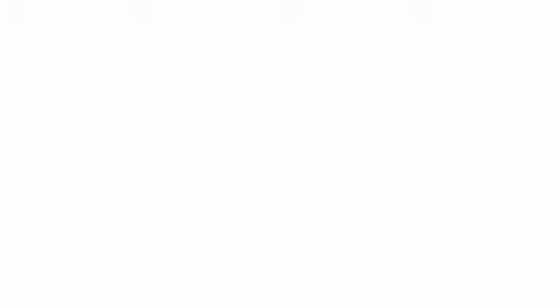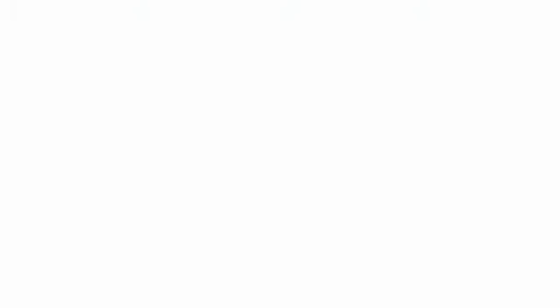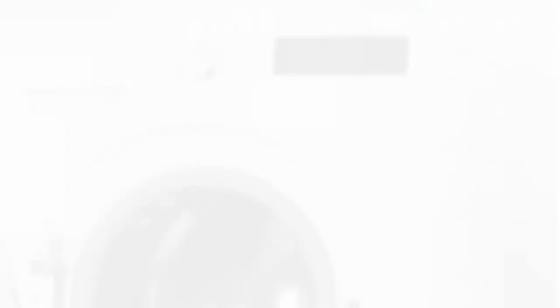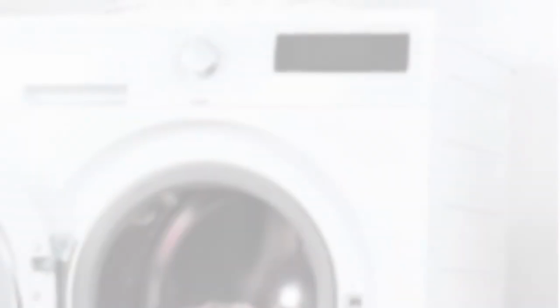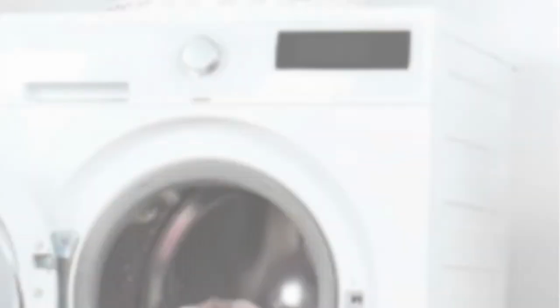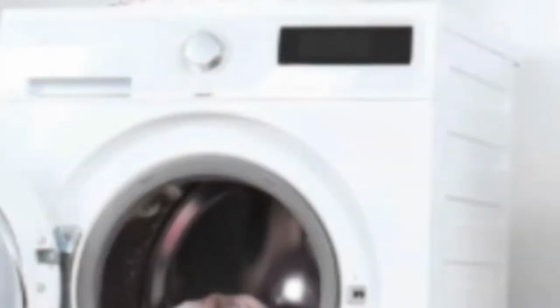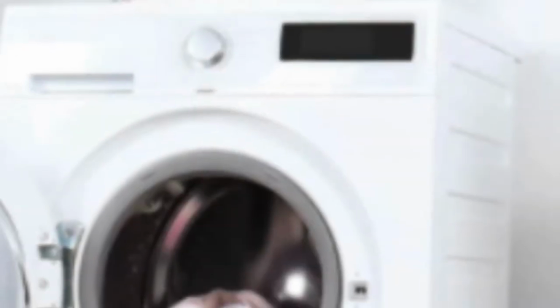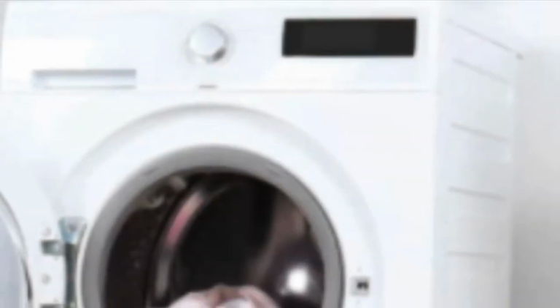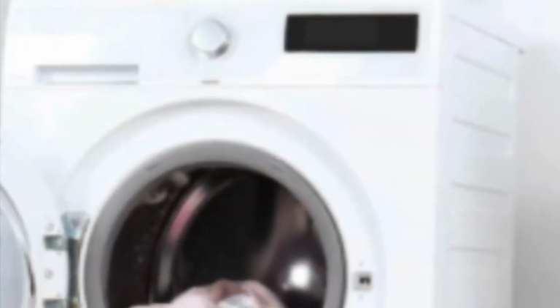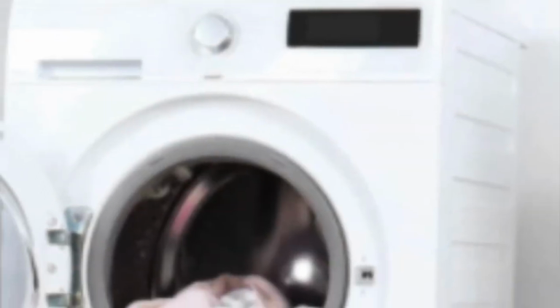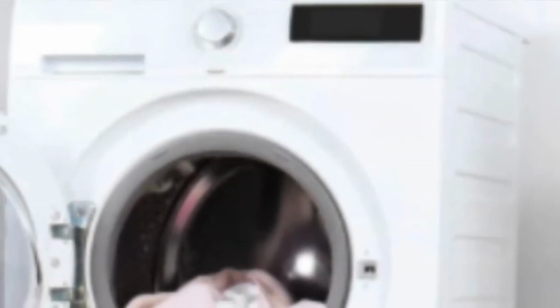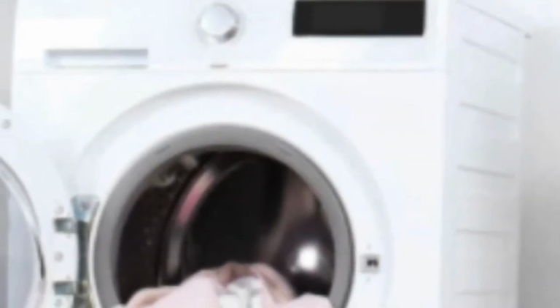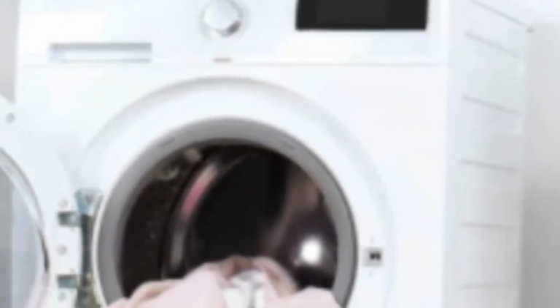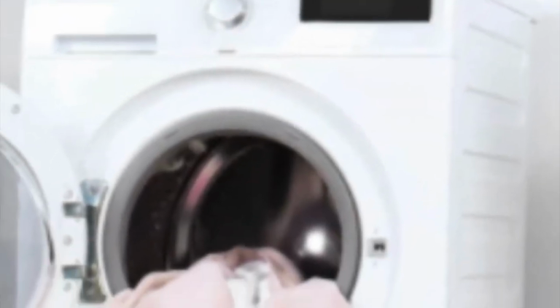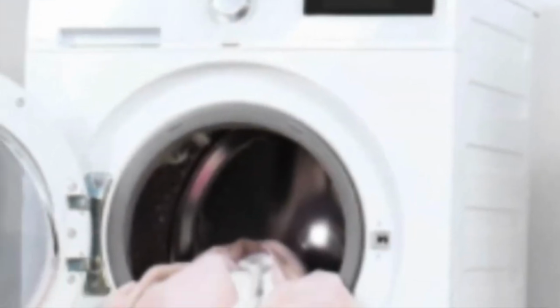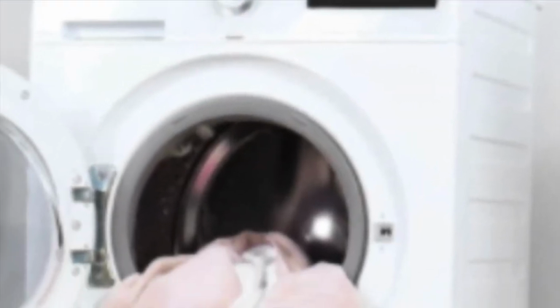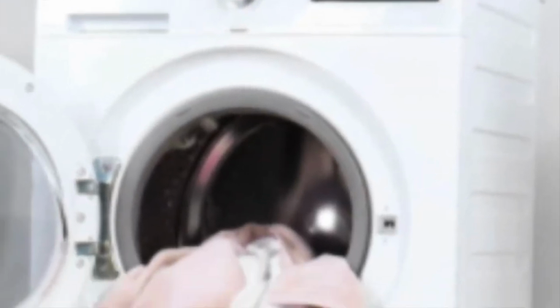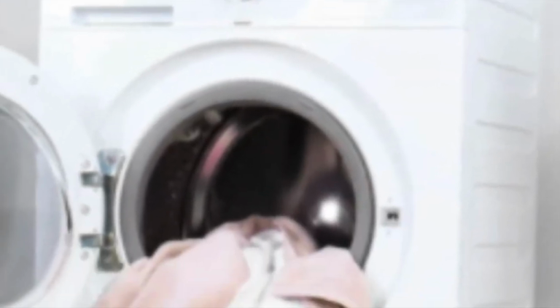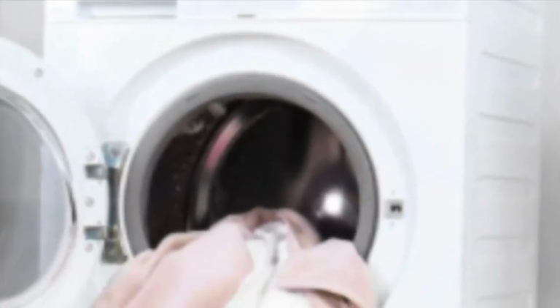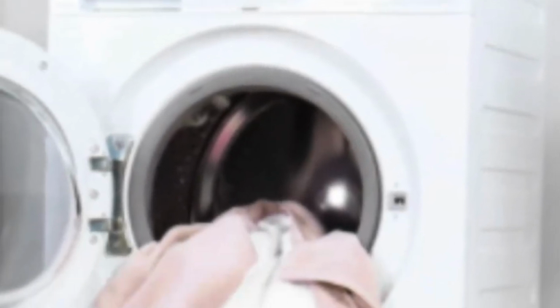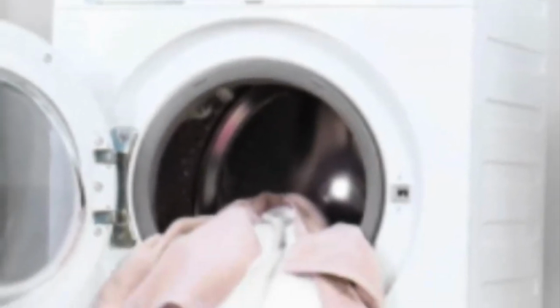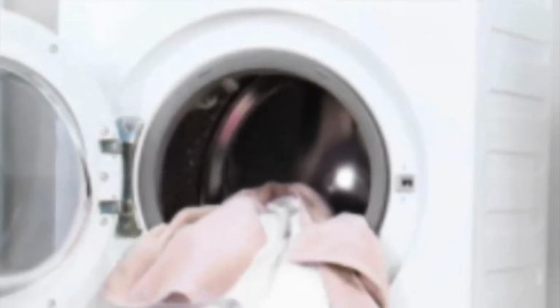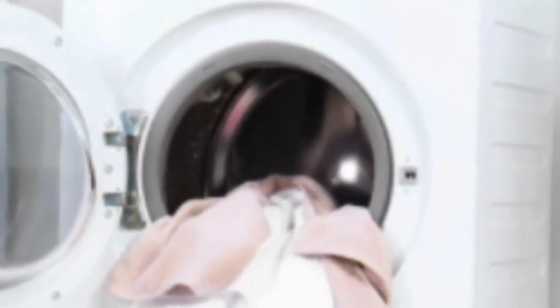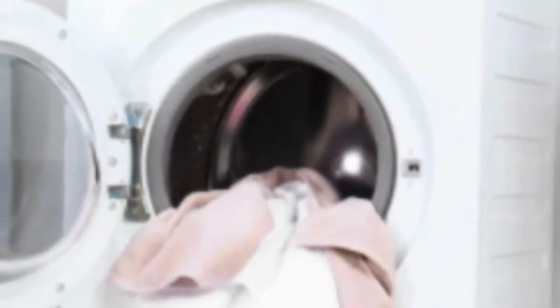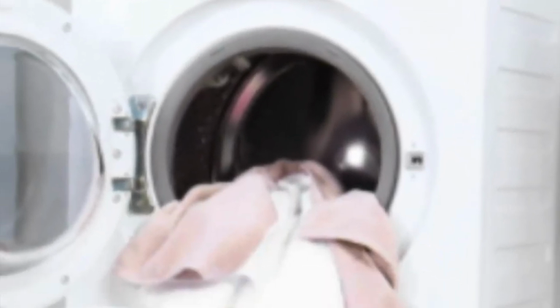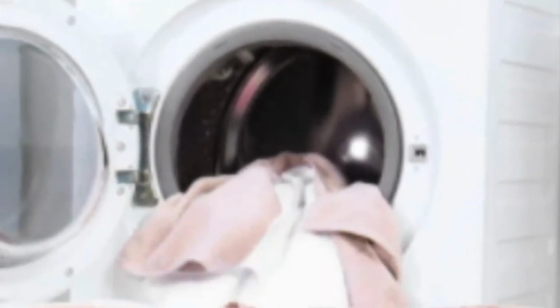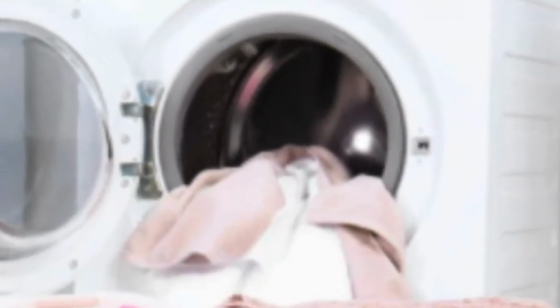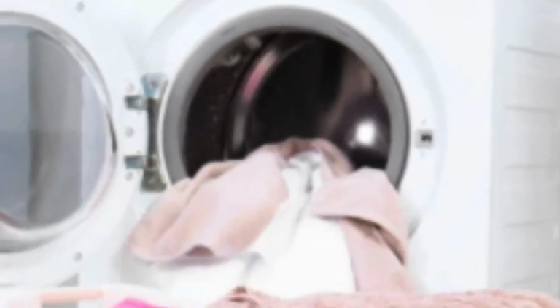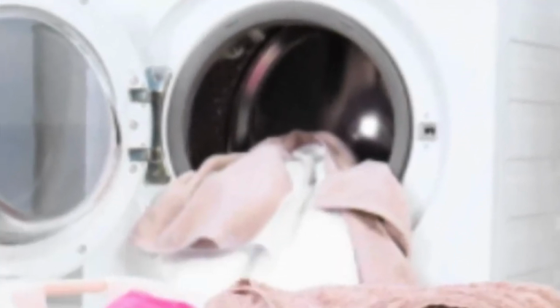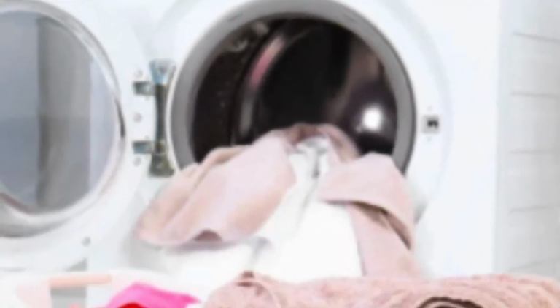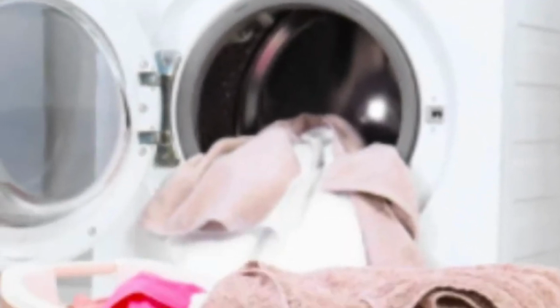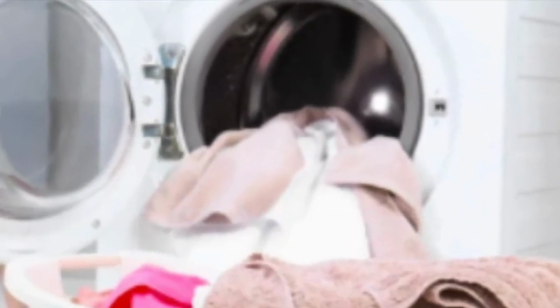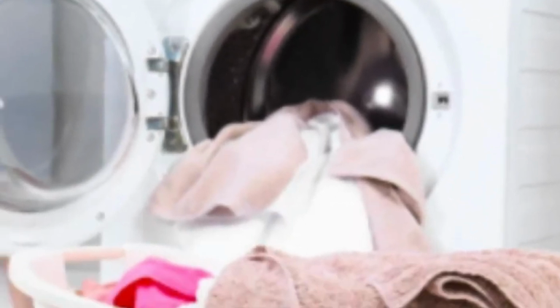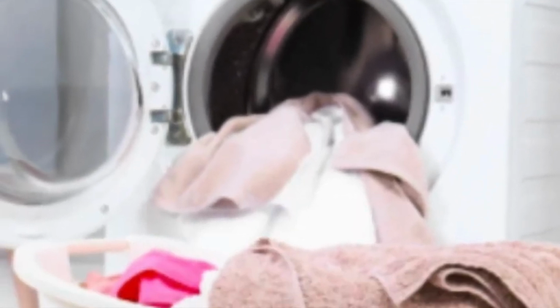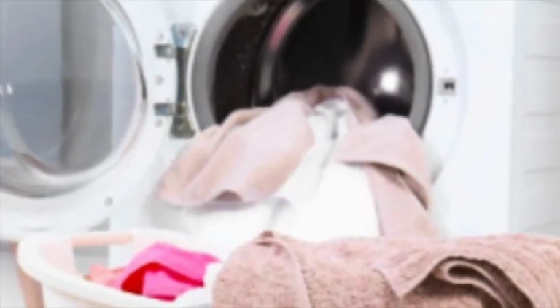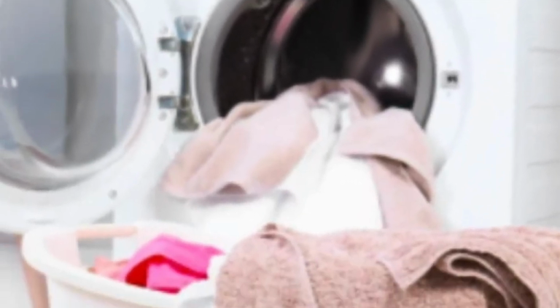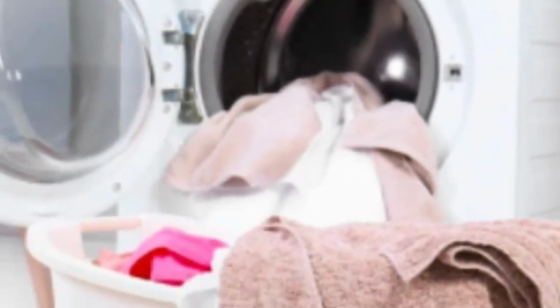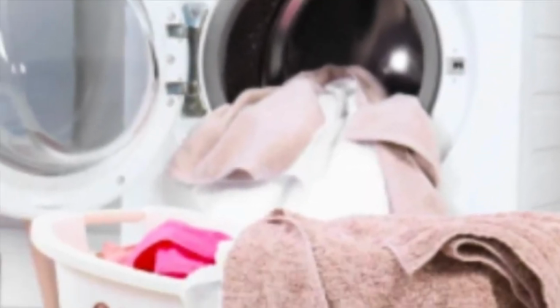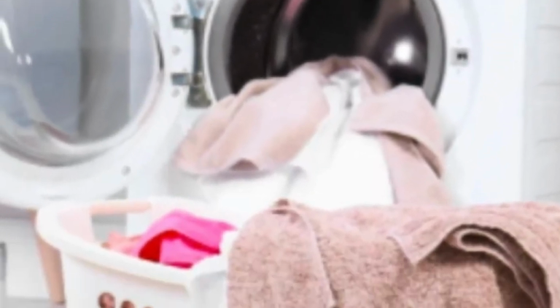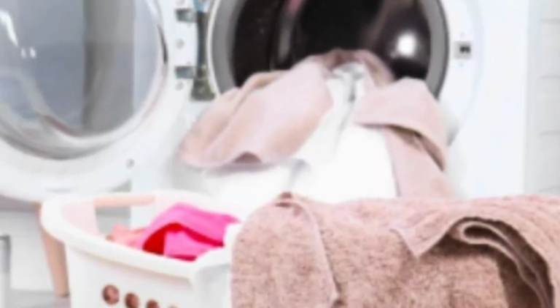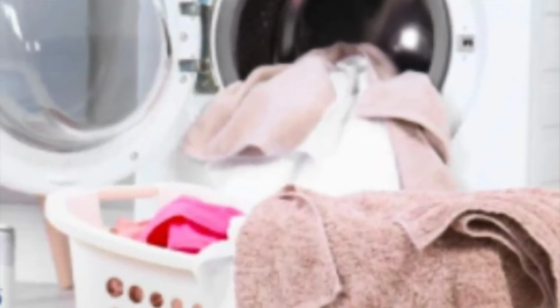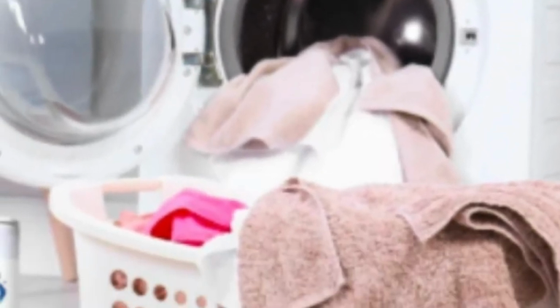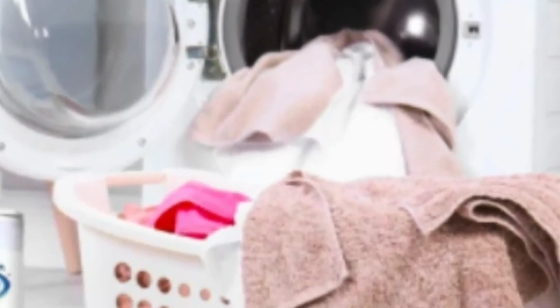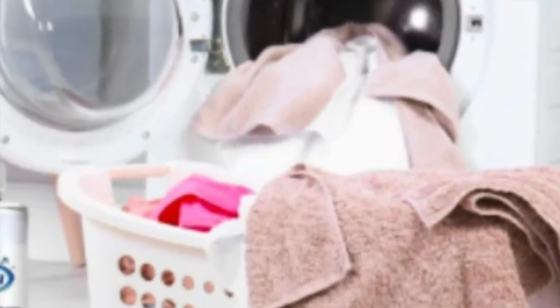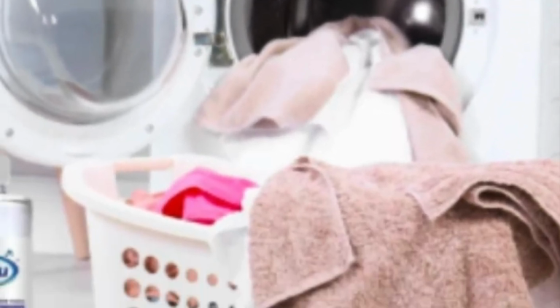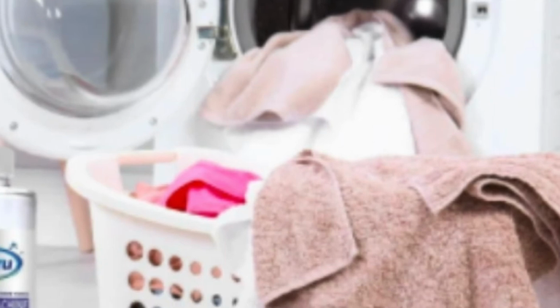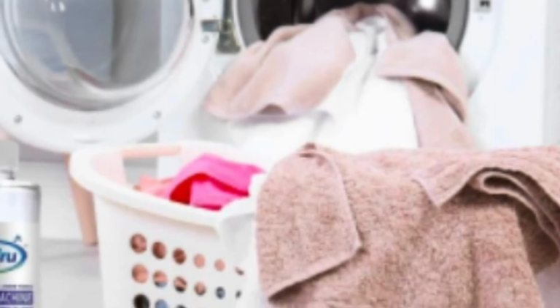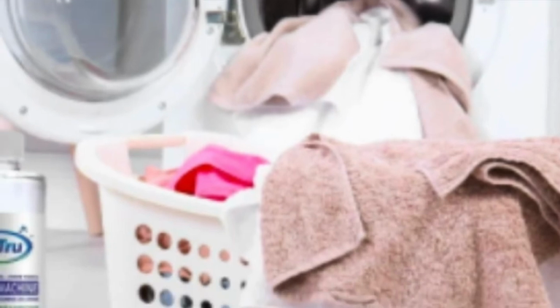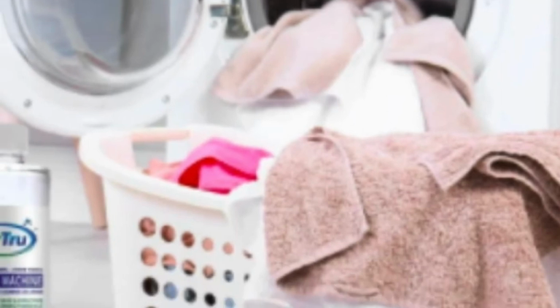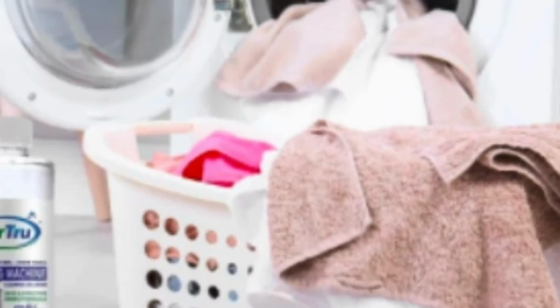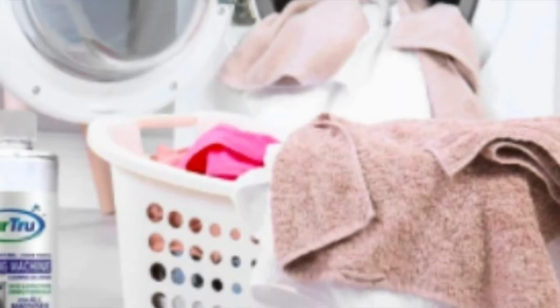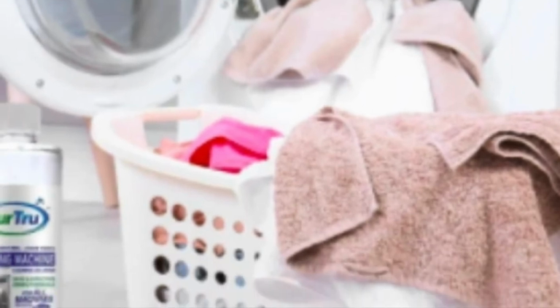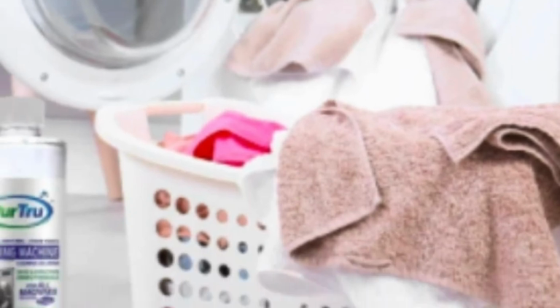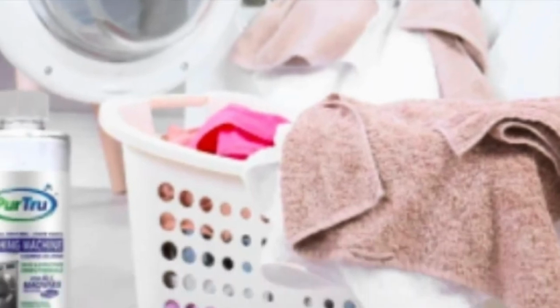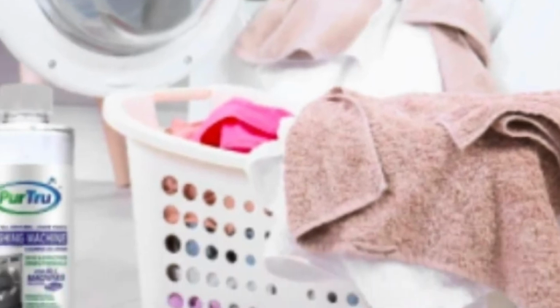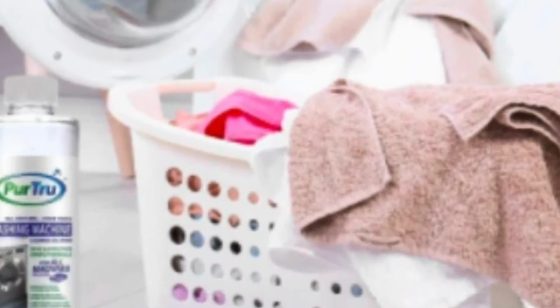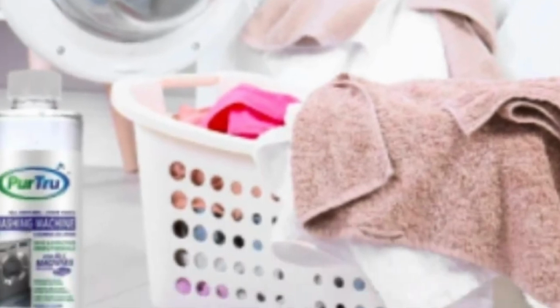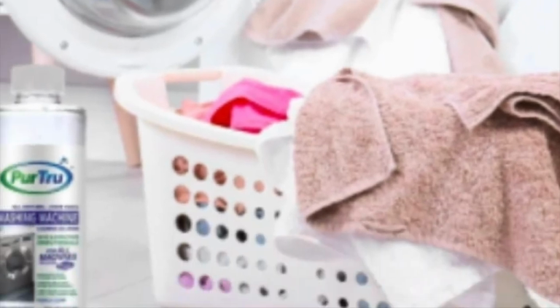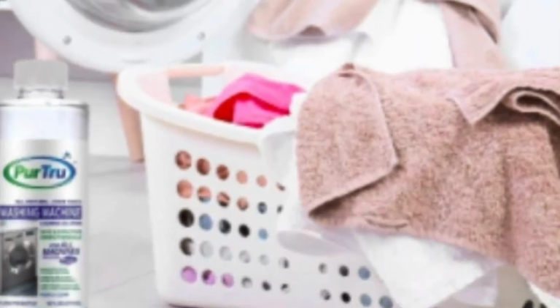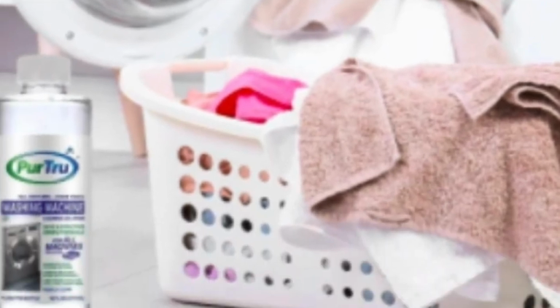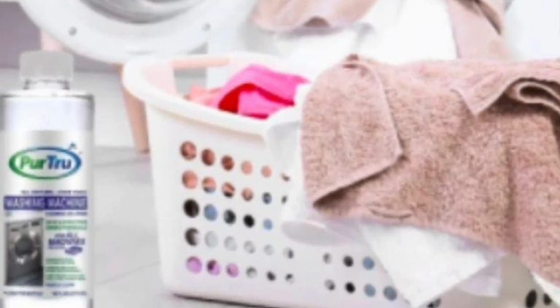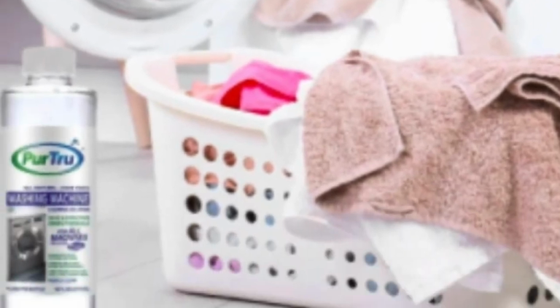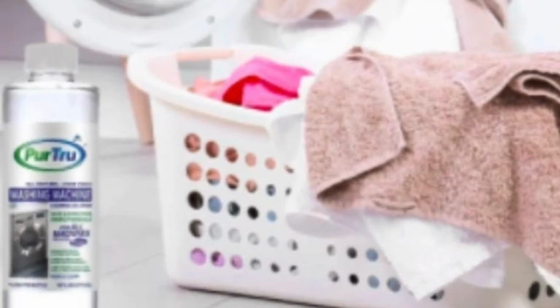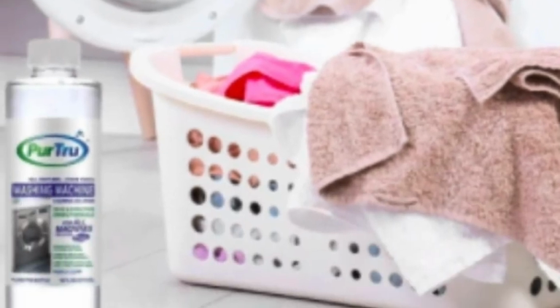Hey, this is Natasha from the Mindful Merchants. In this video, we're reviewing the eco-friendly washing machine cleaner from Pure True.